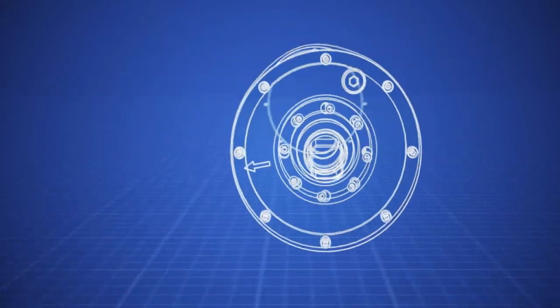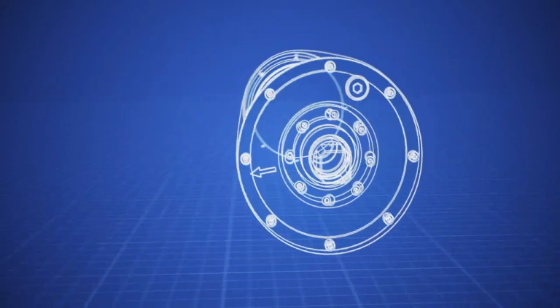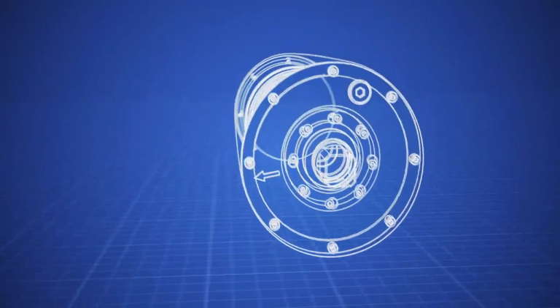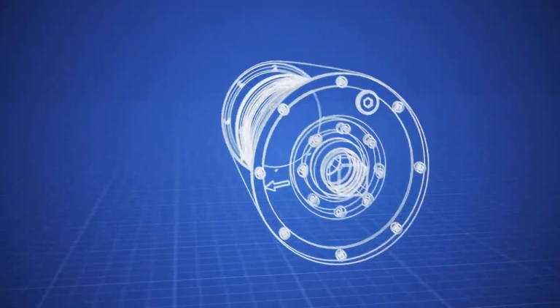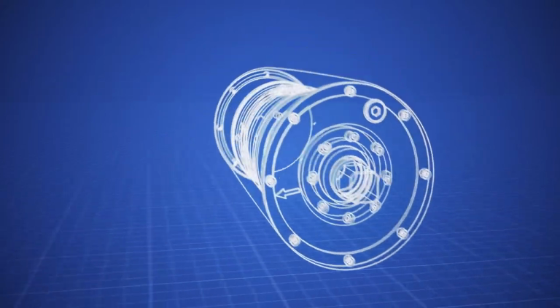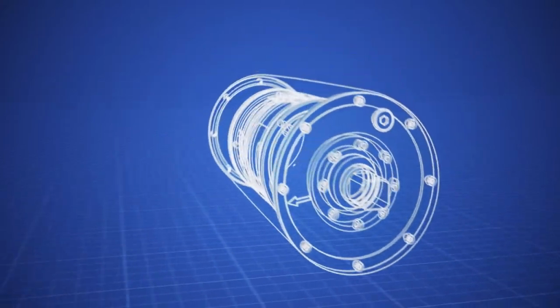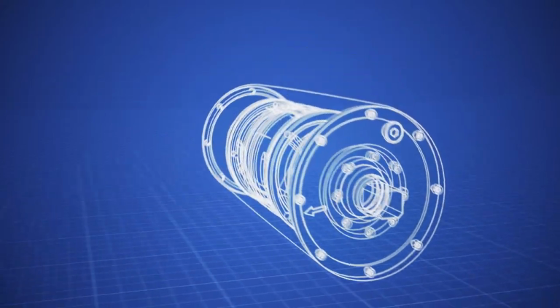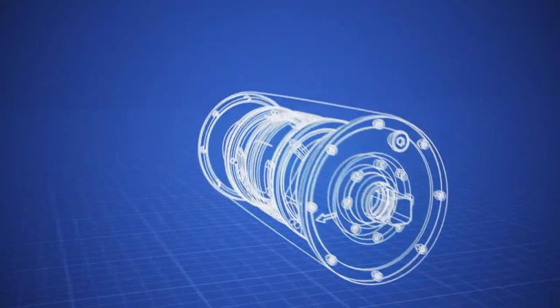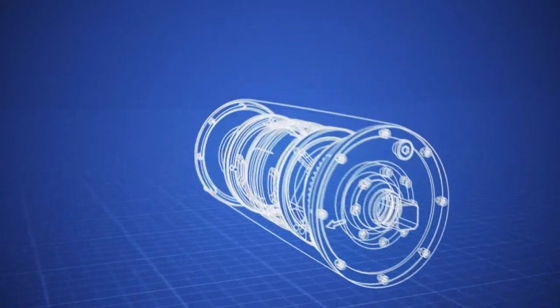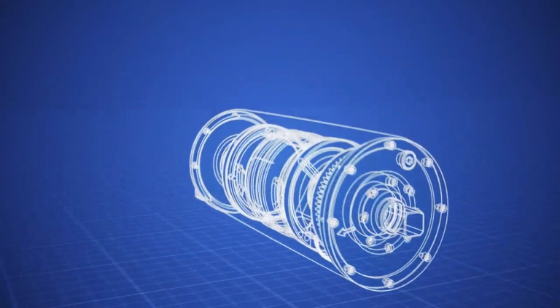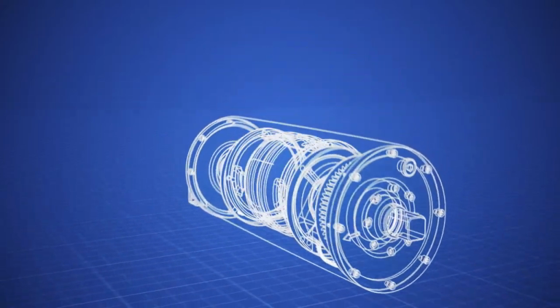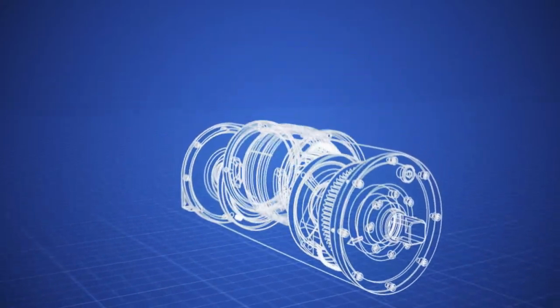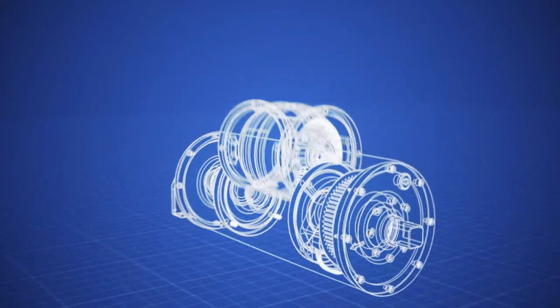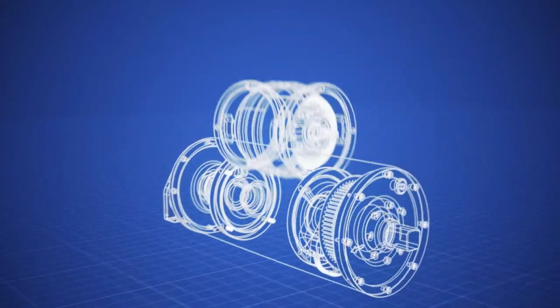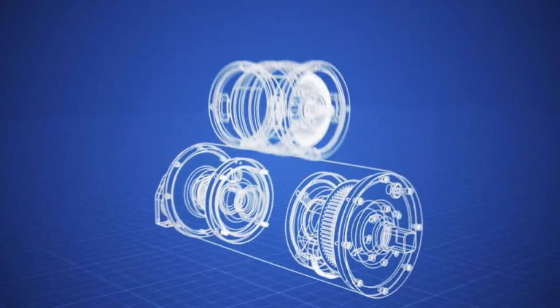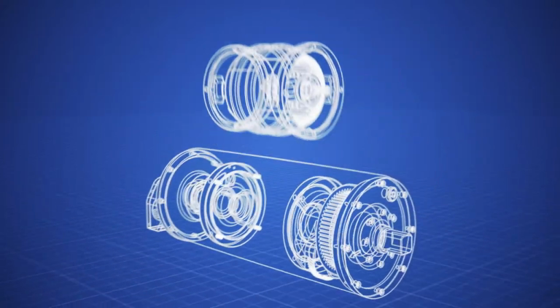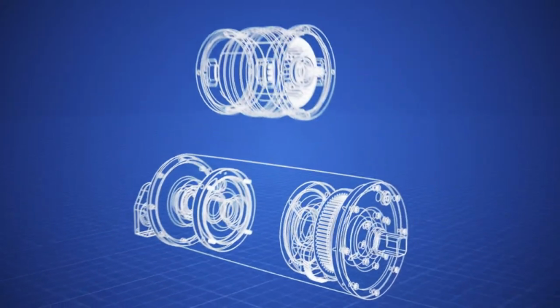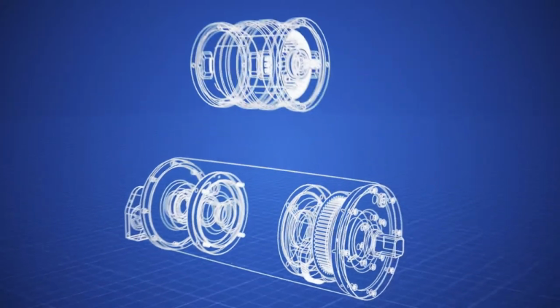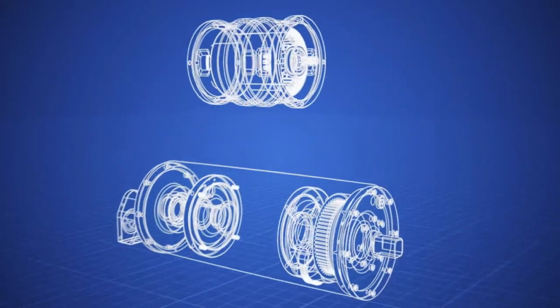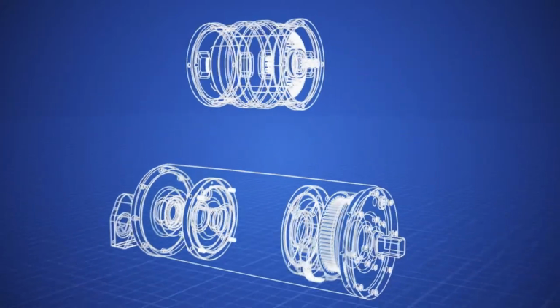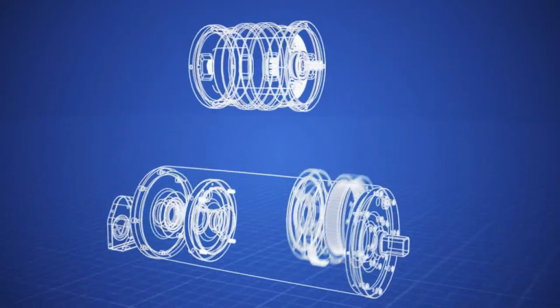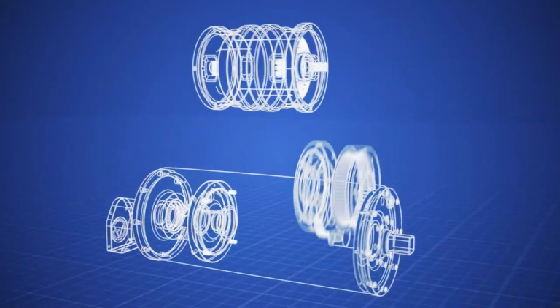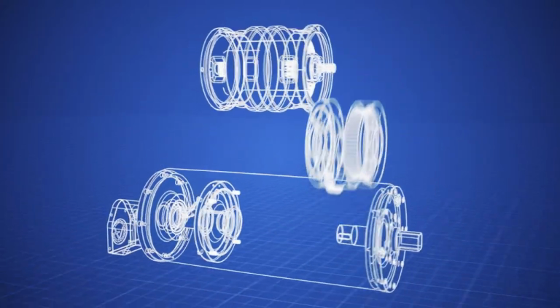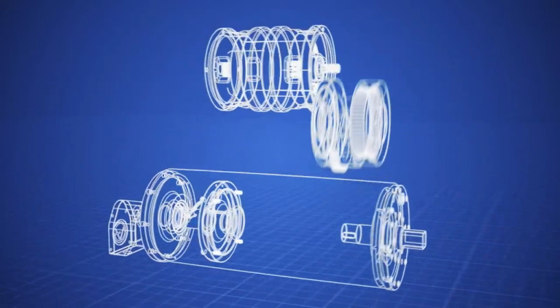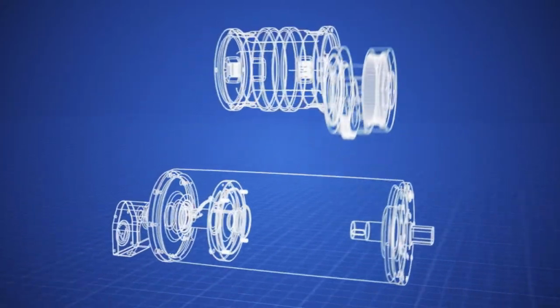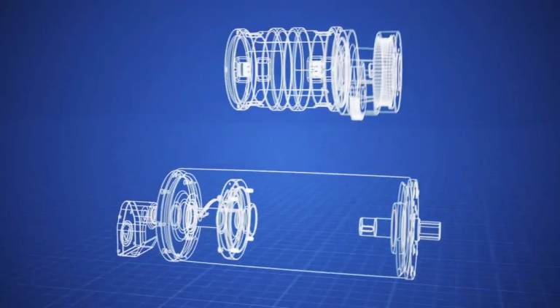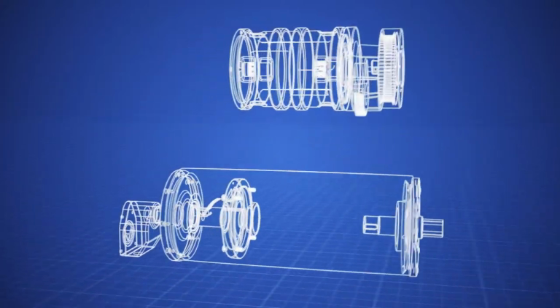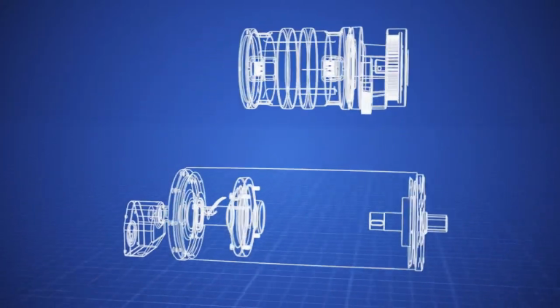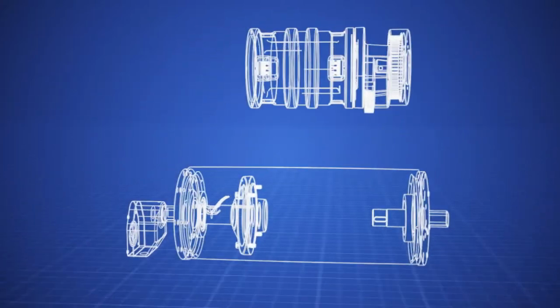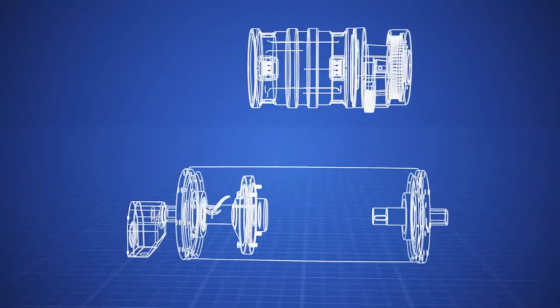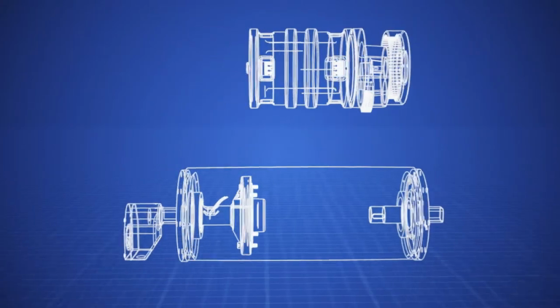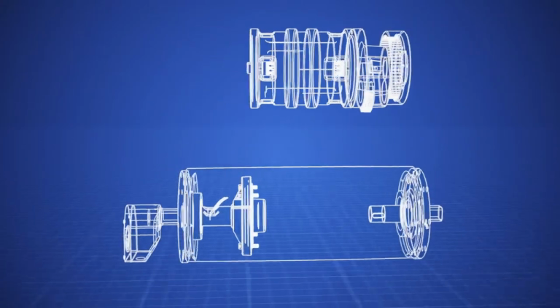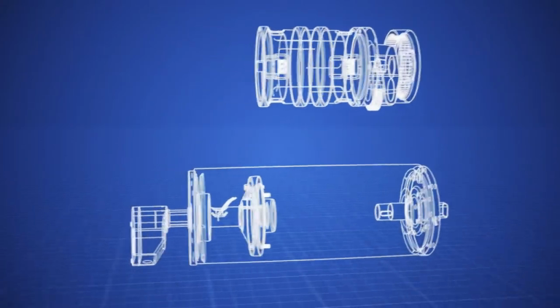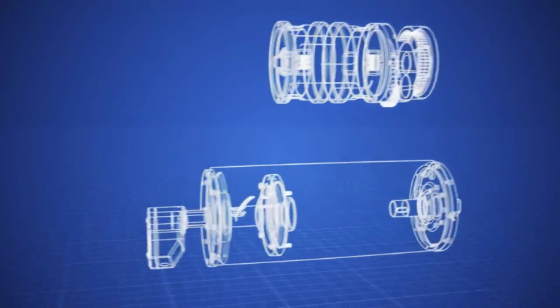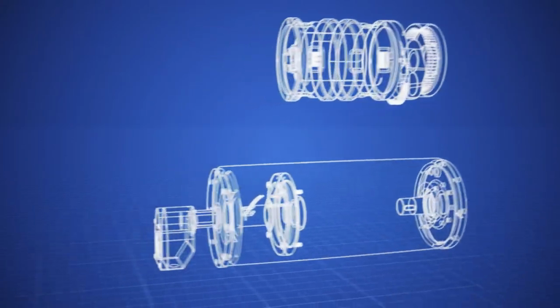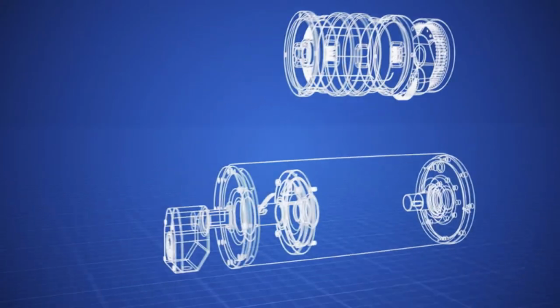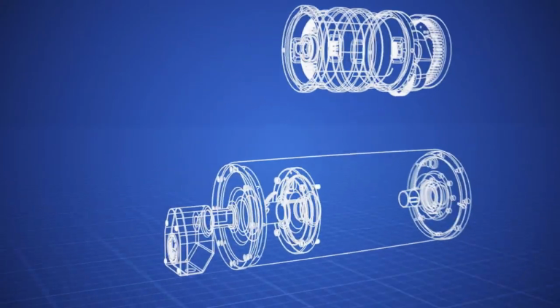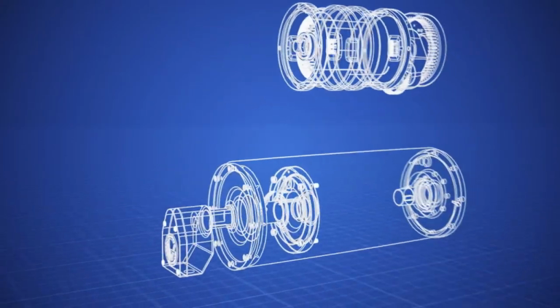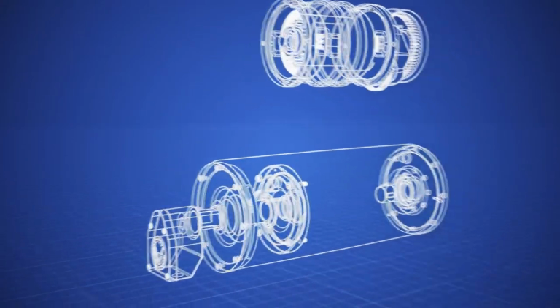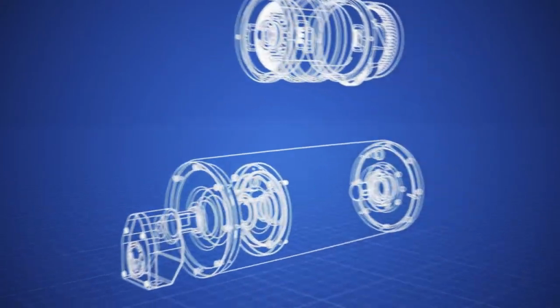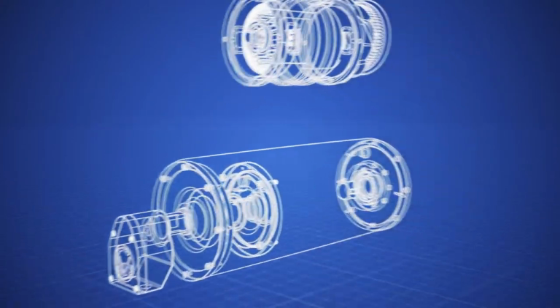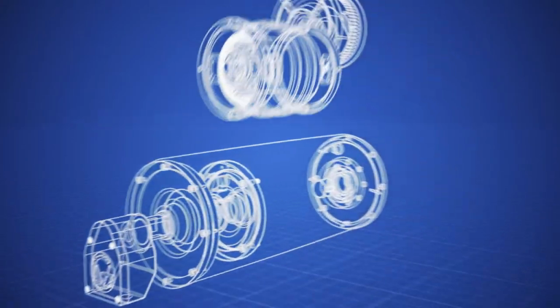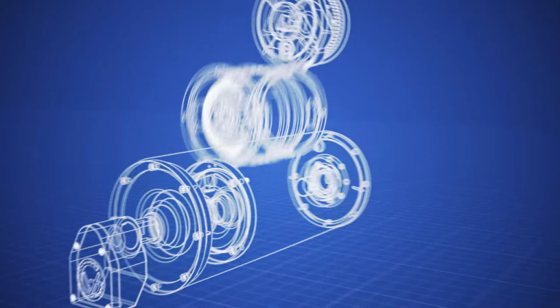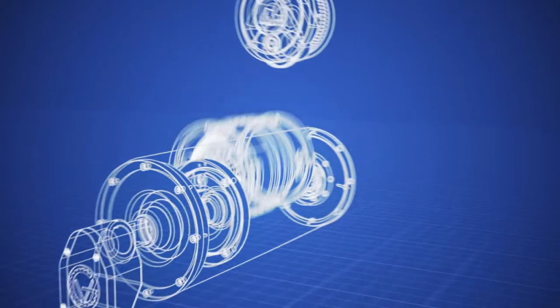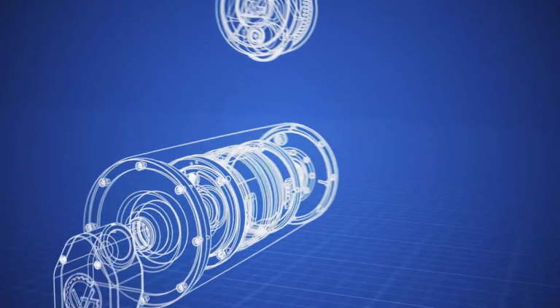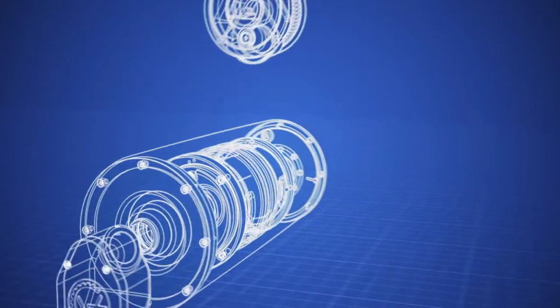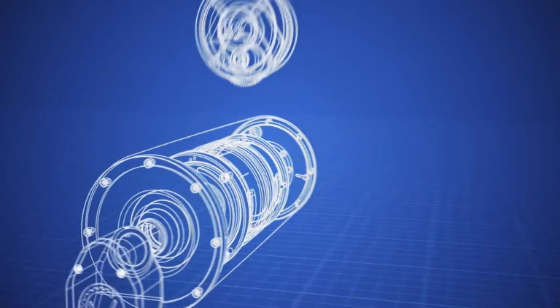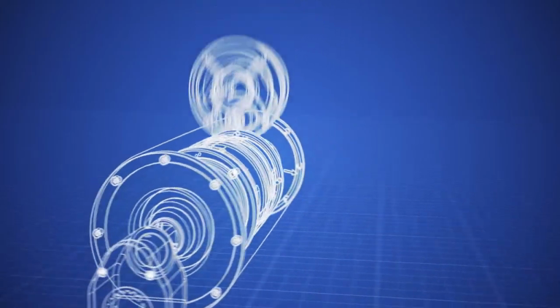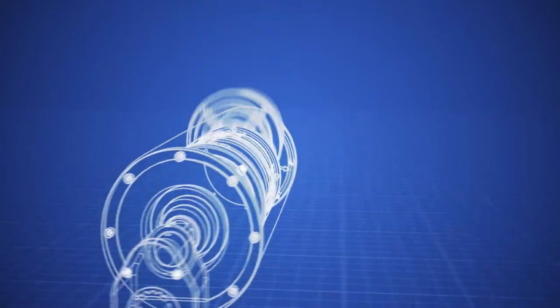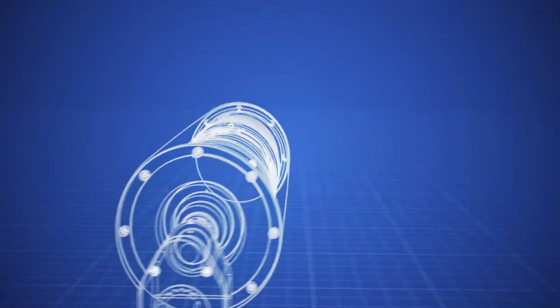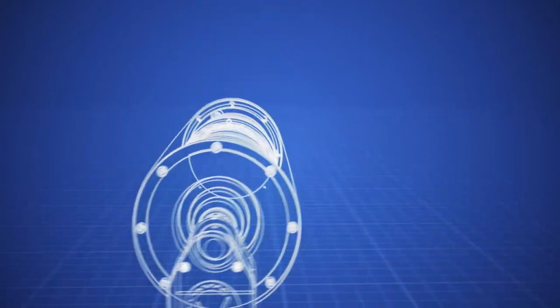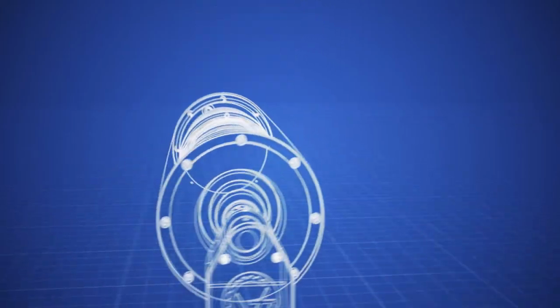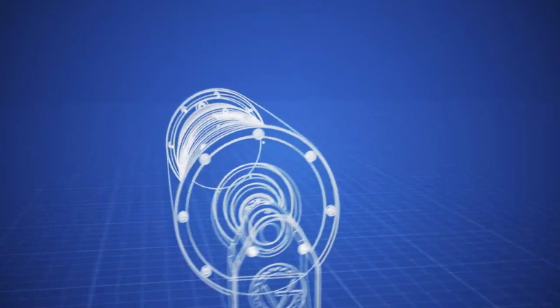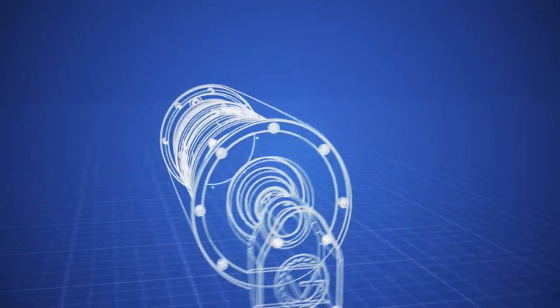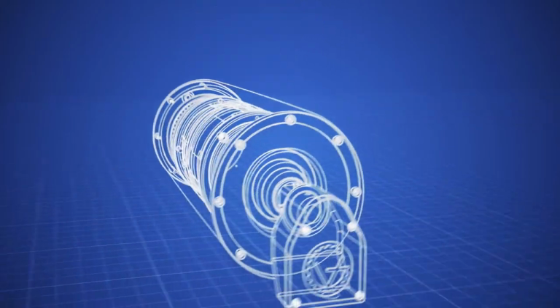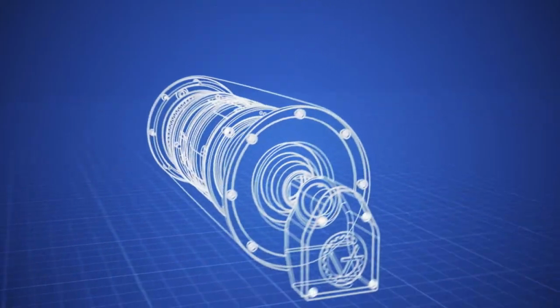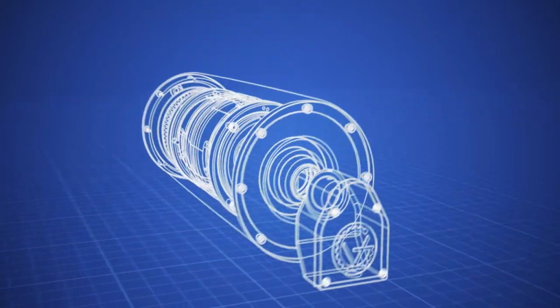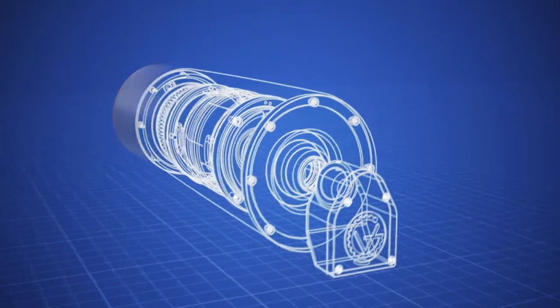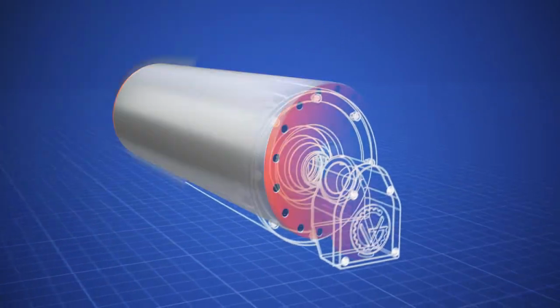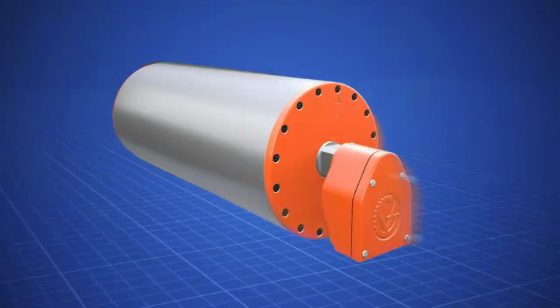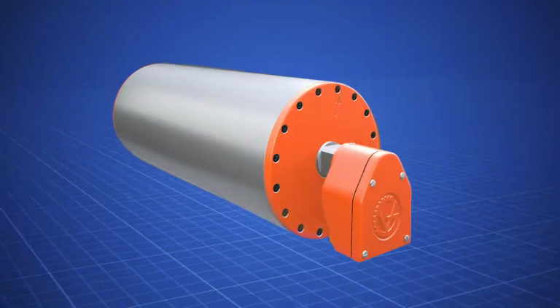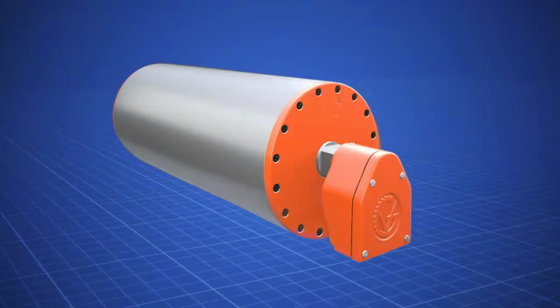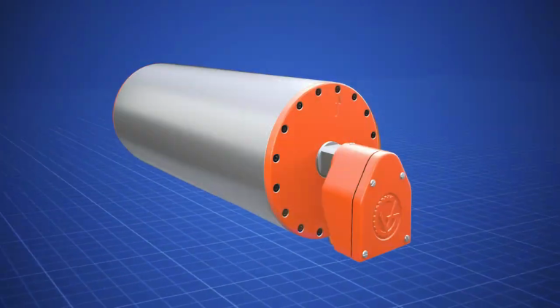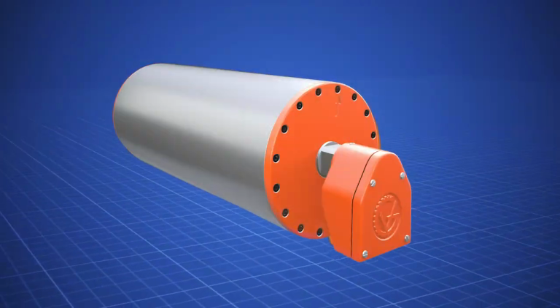With no external motor, gear reducer, sprockets, chain, or chain guard, no external component maintenance is required.